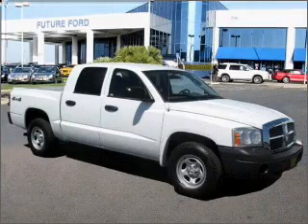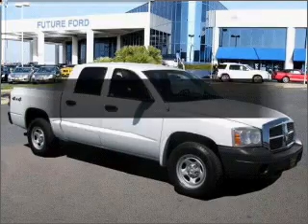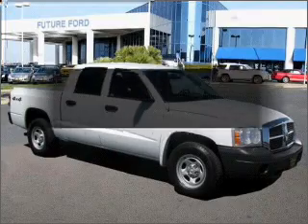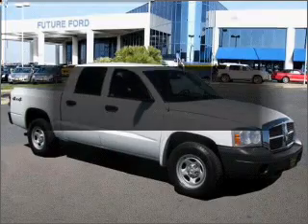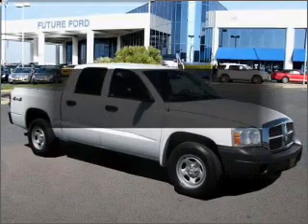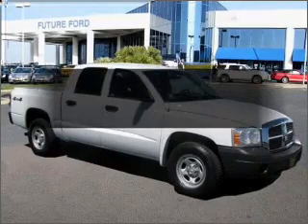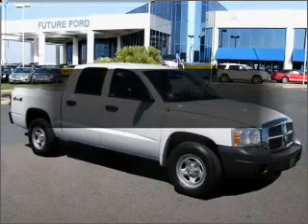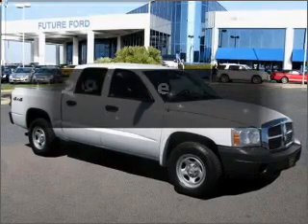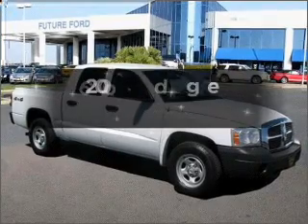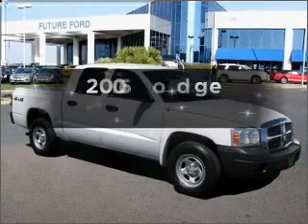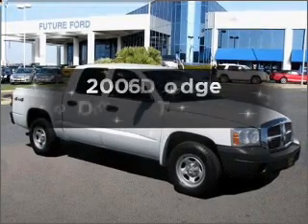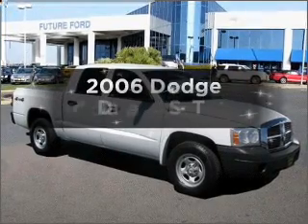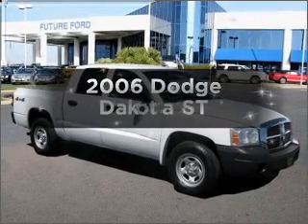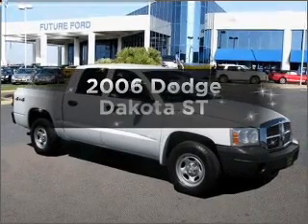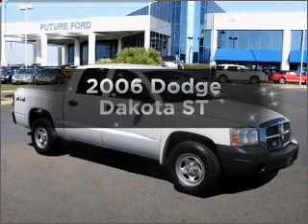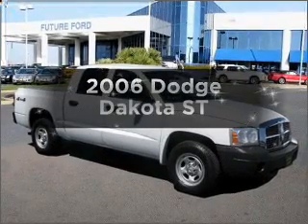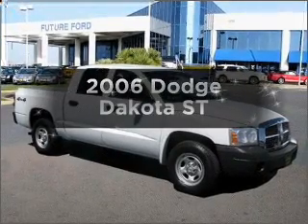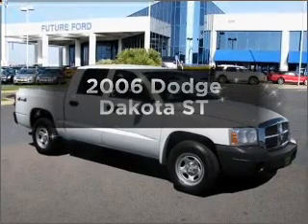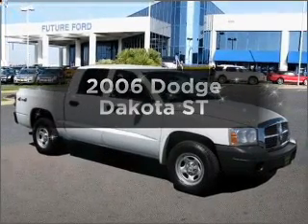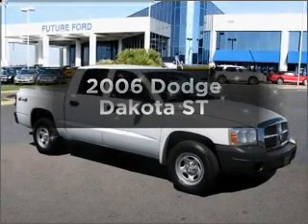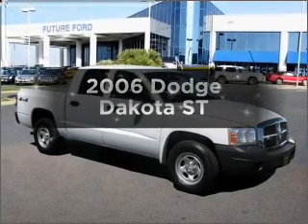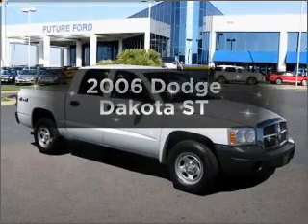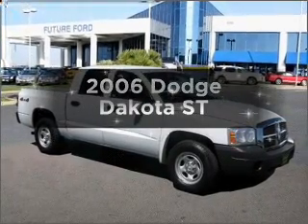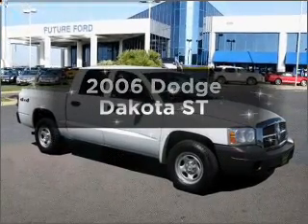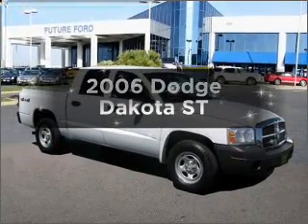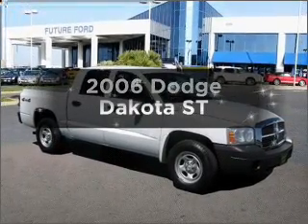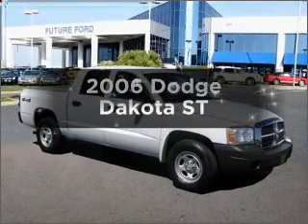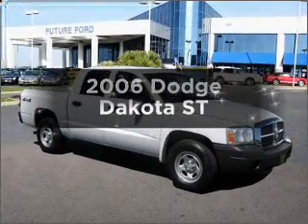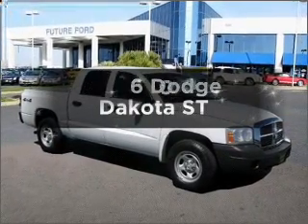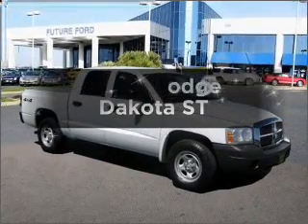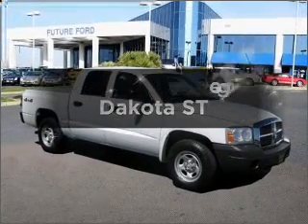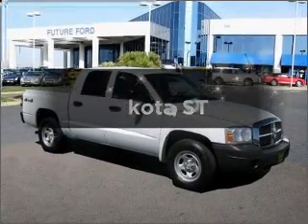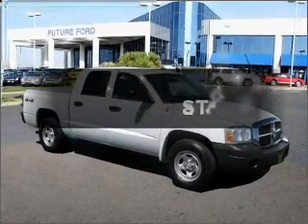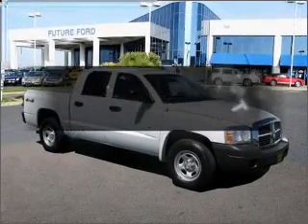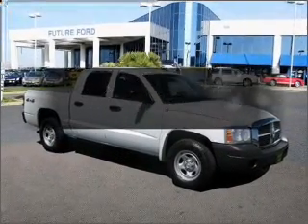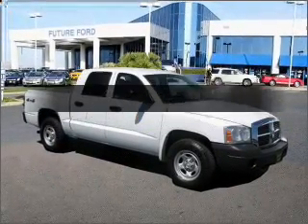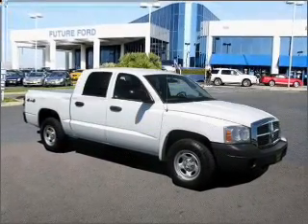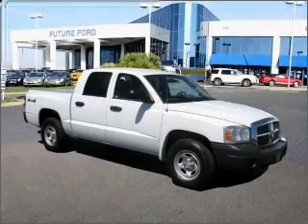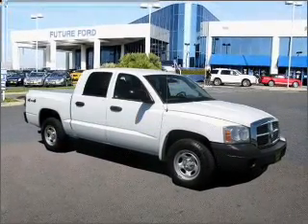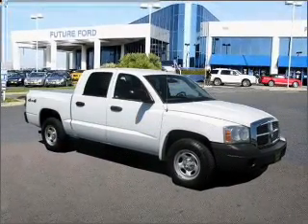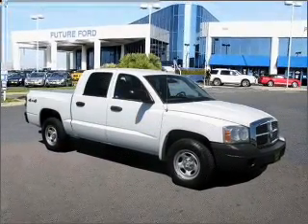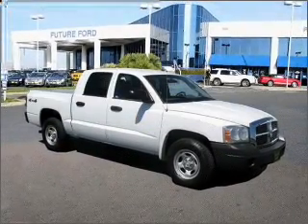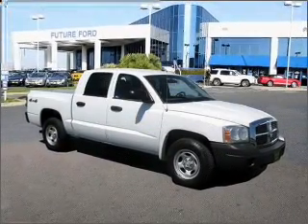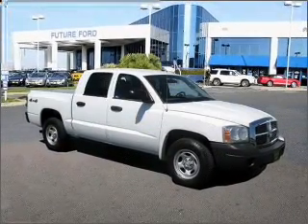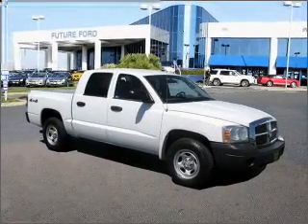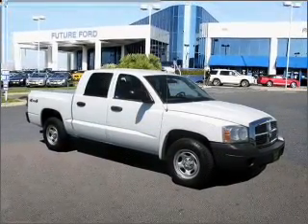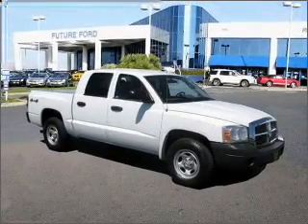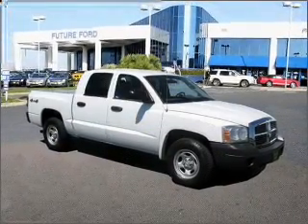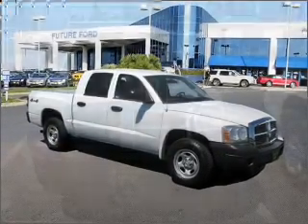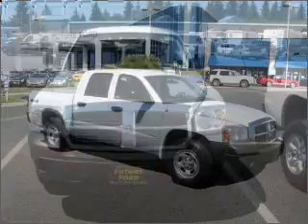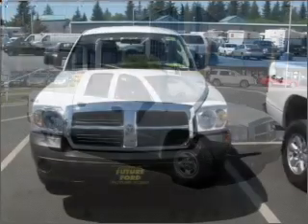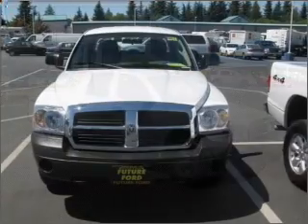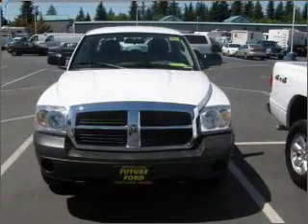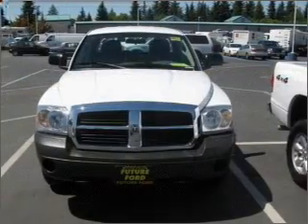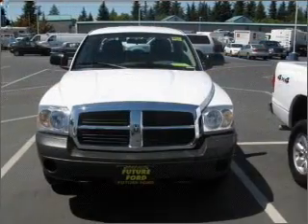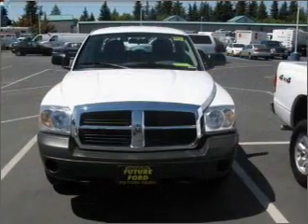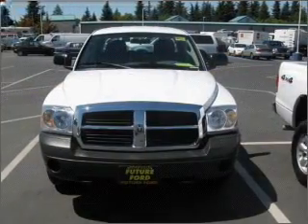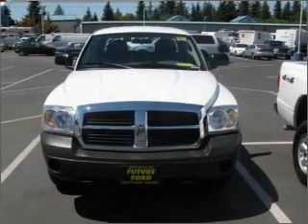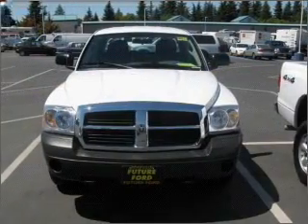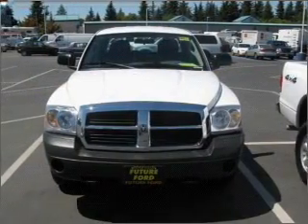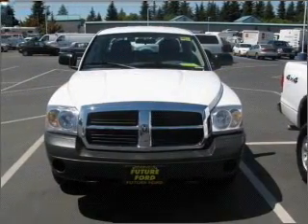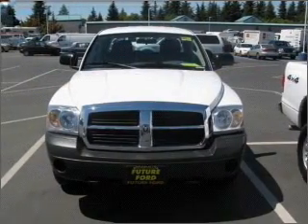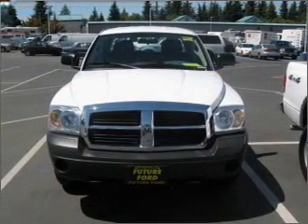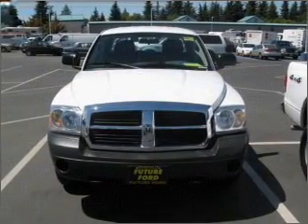Check out this 2006 Dodge Dakota. If you're looking for a first-rate auto, this one could be yours today.